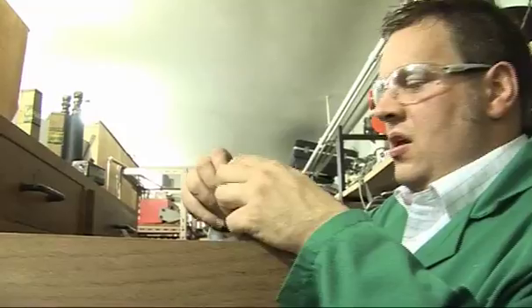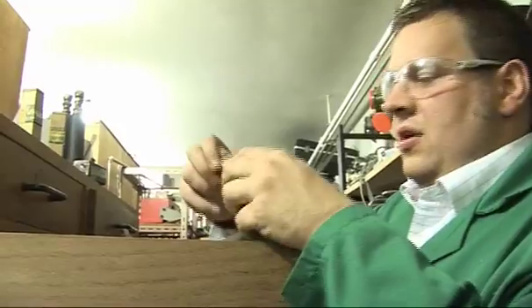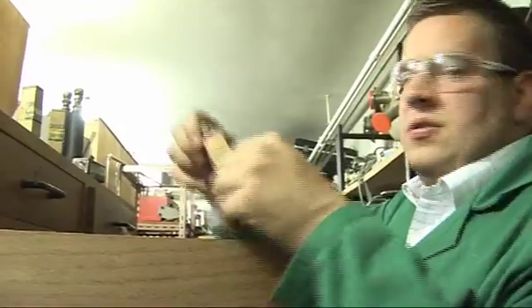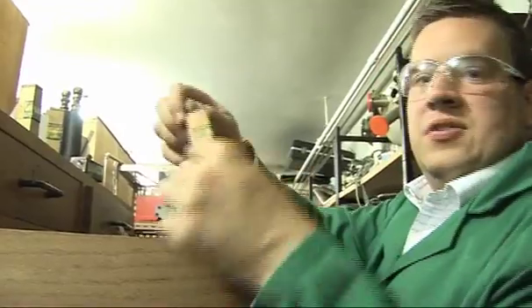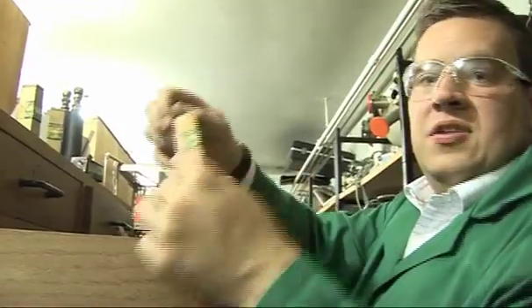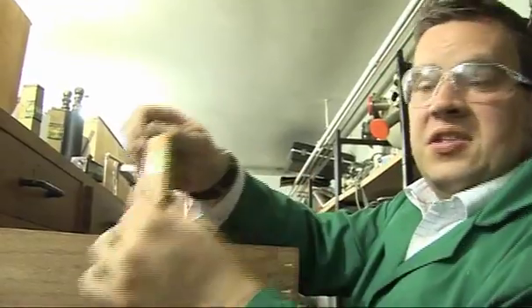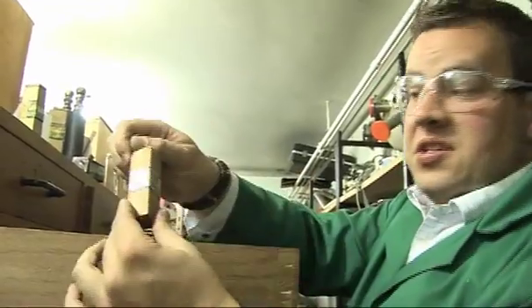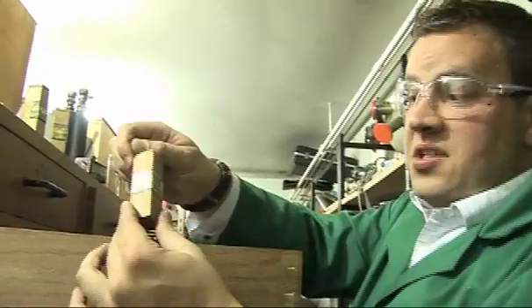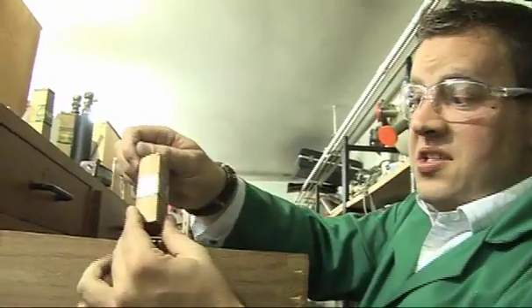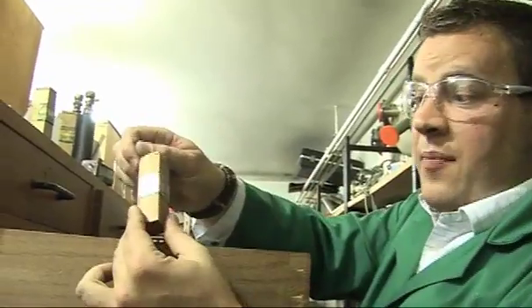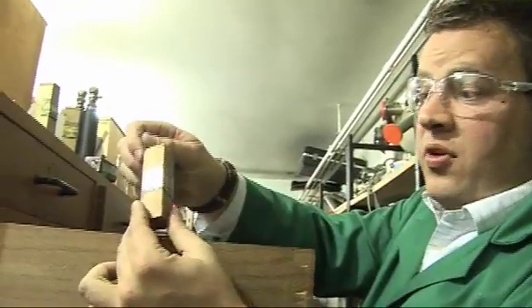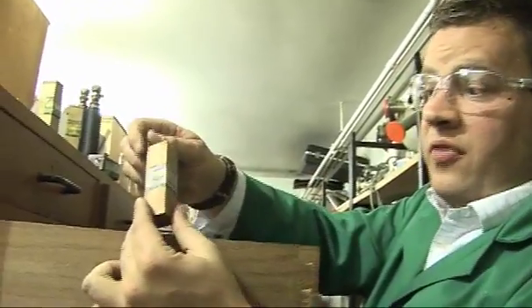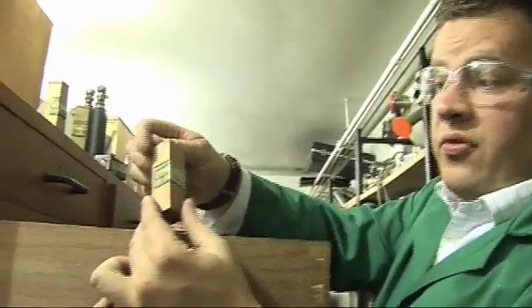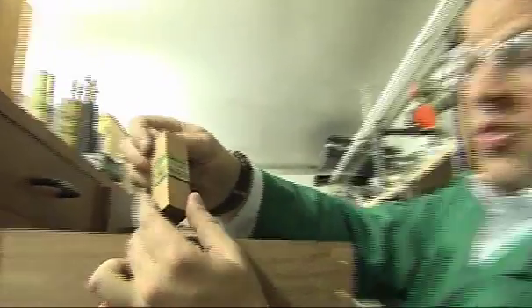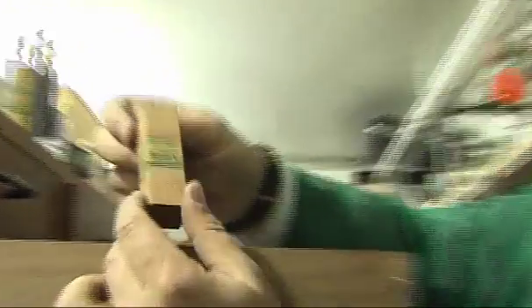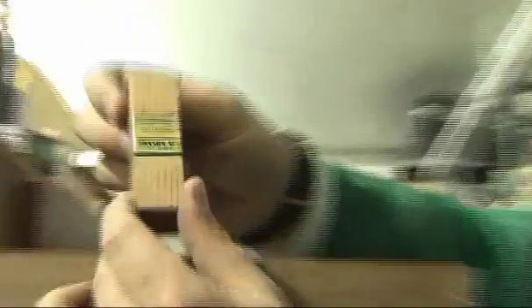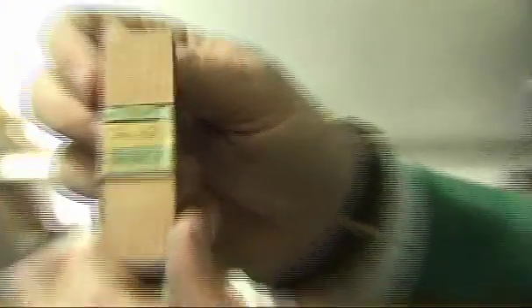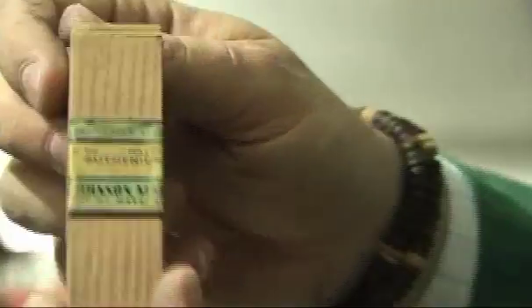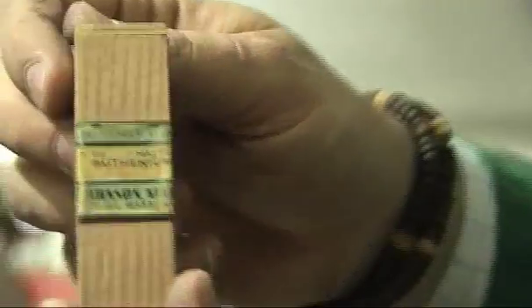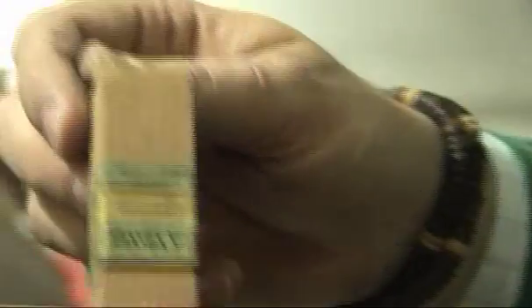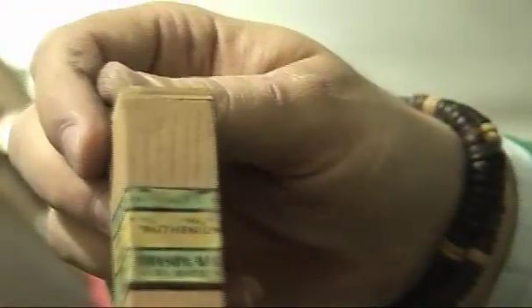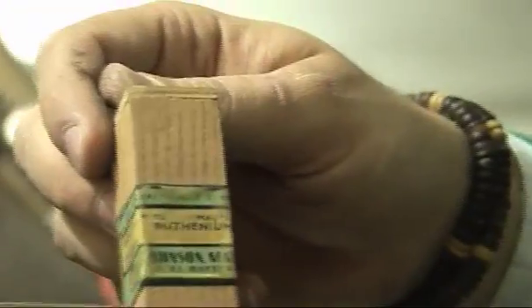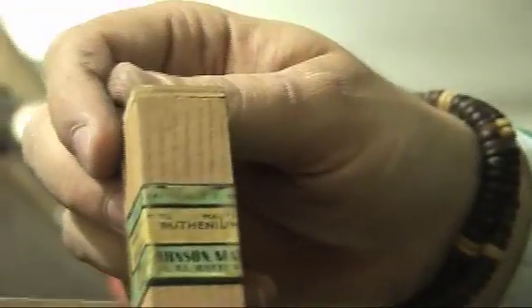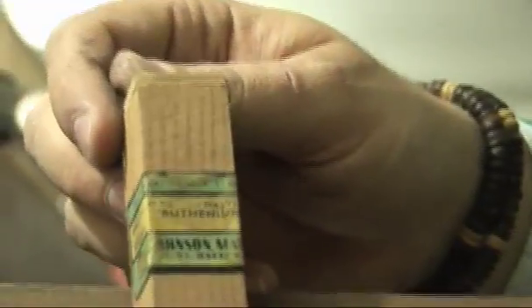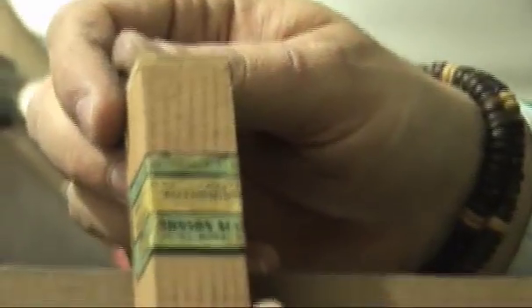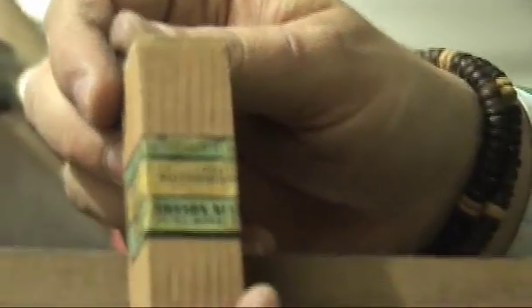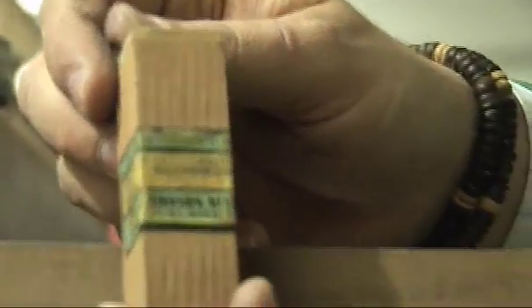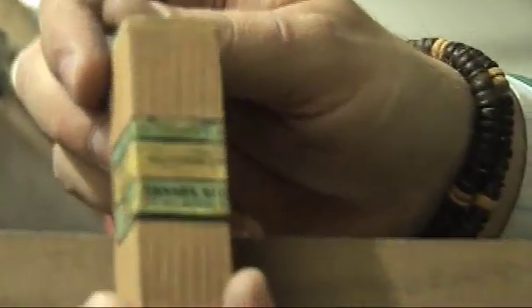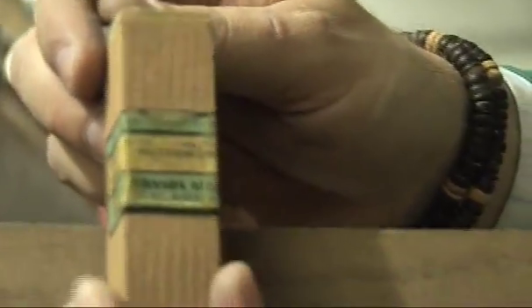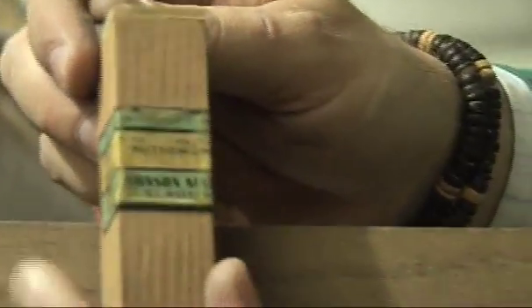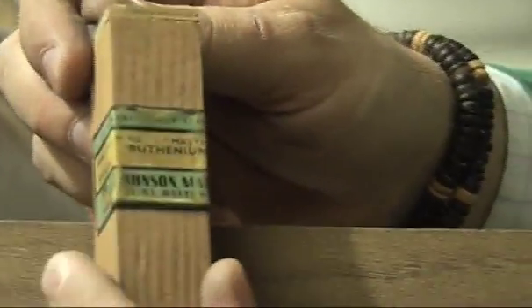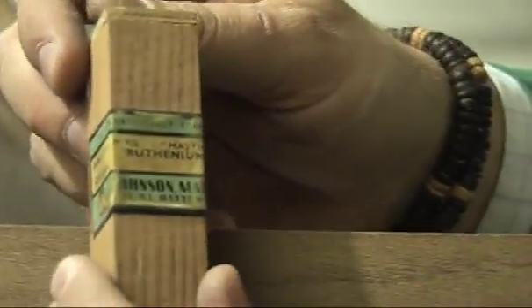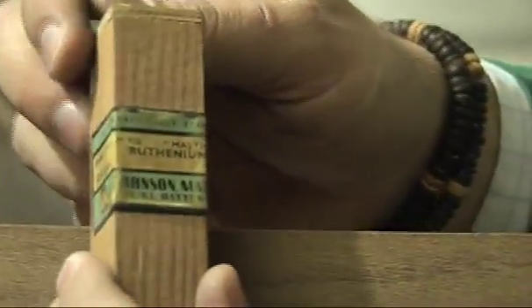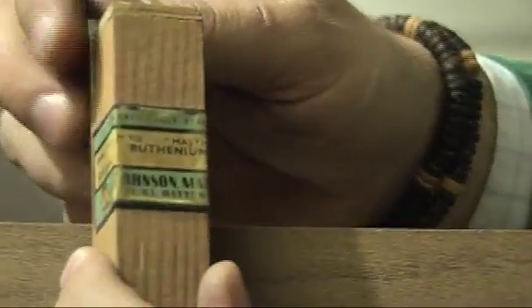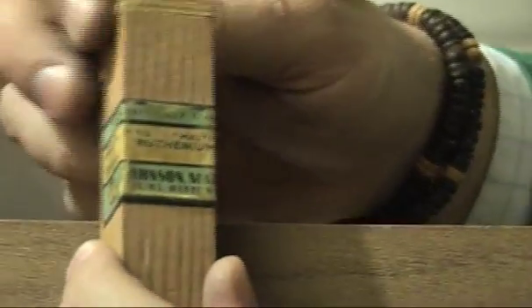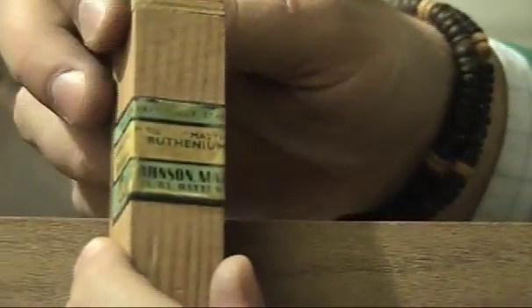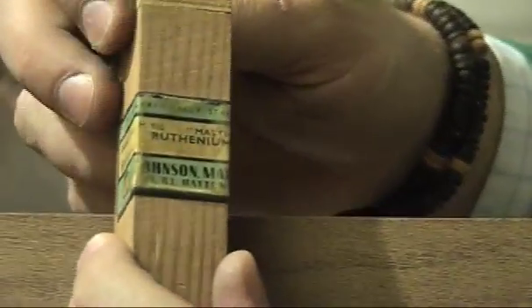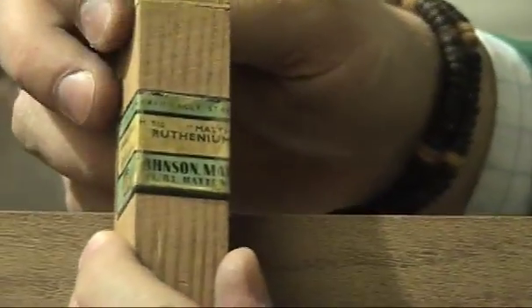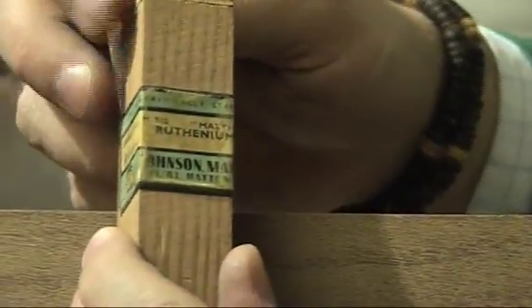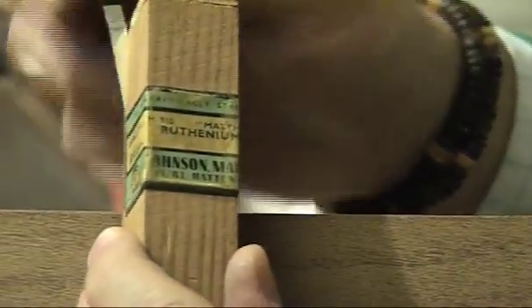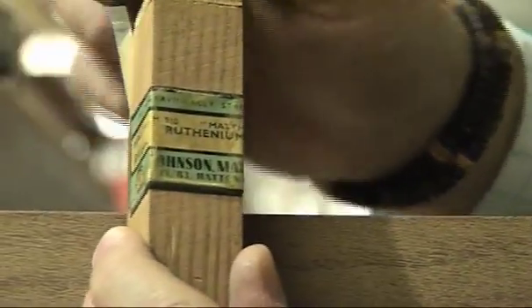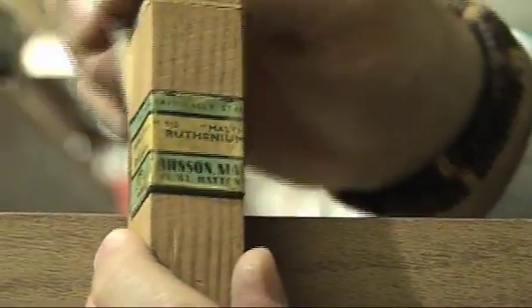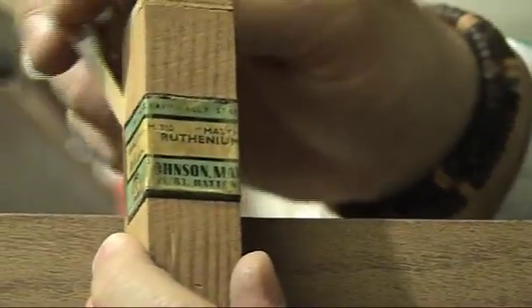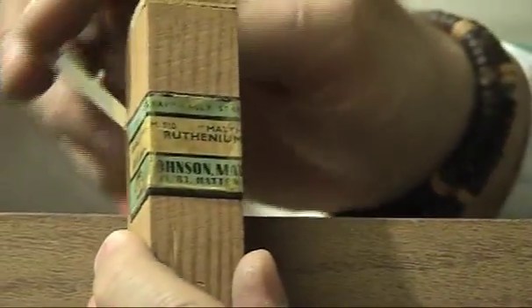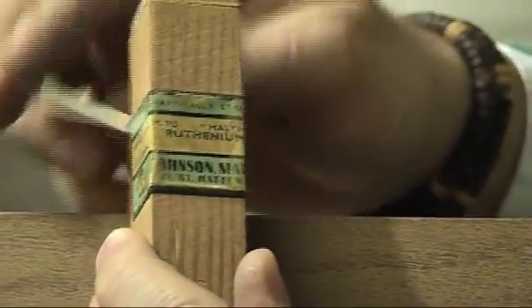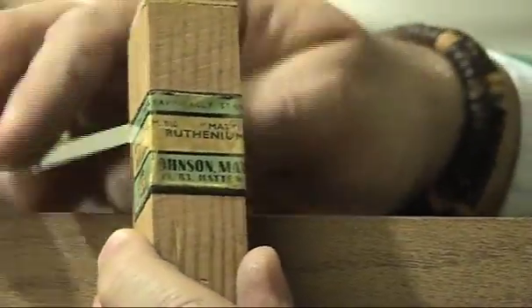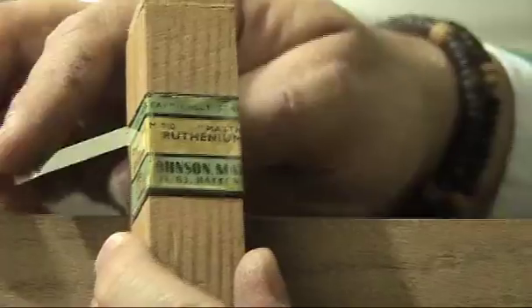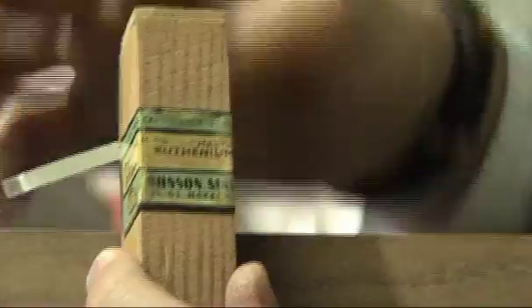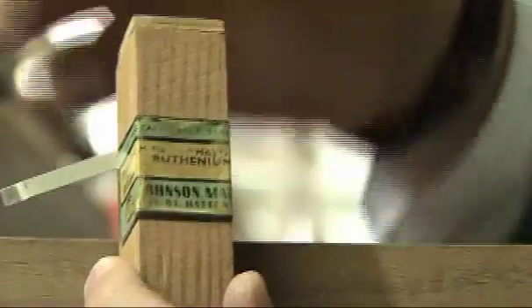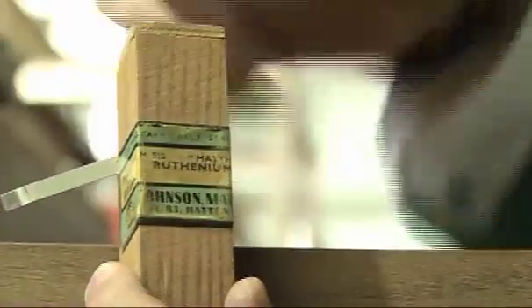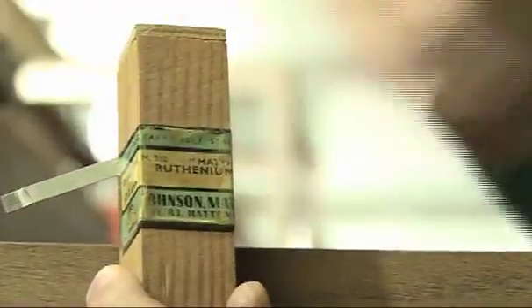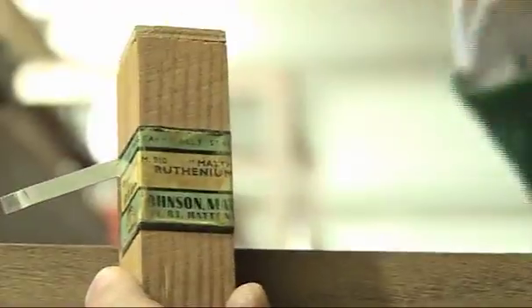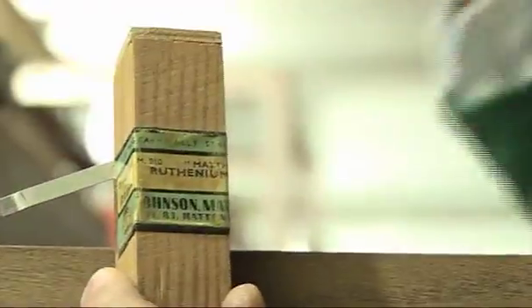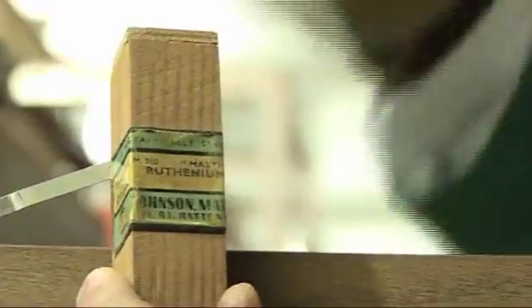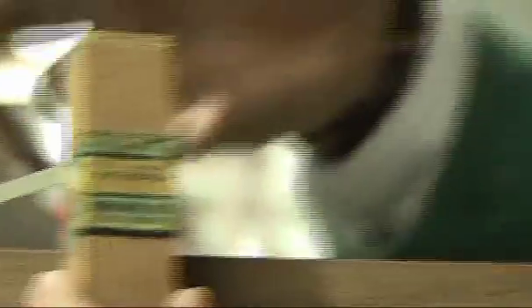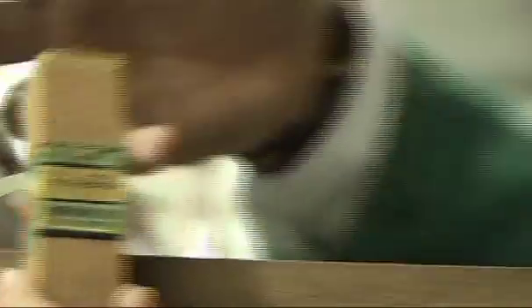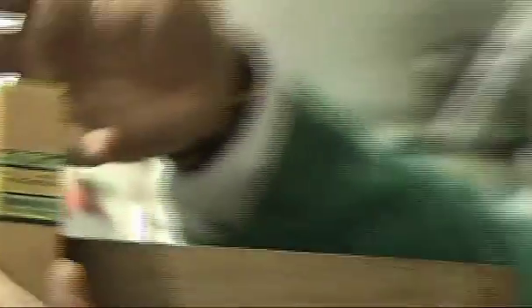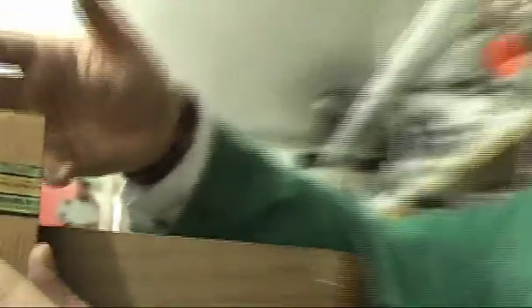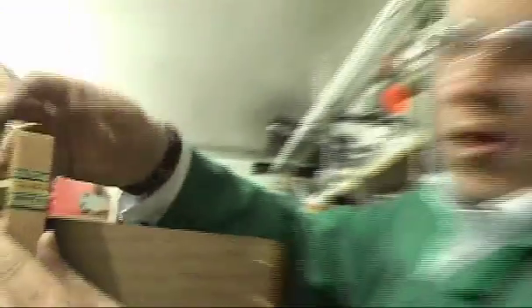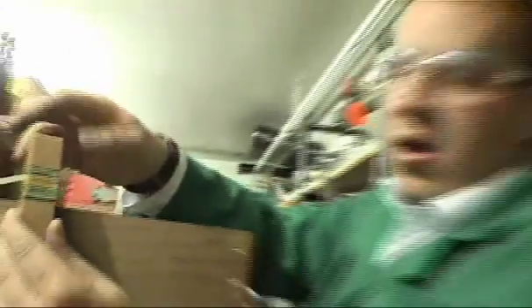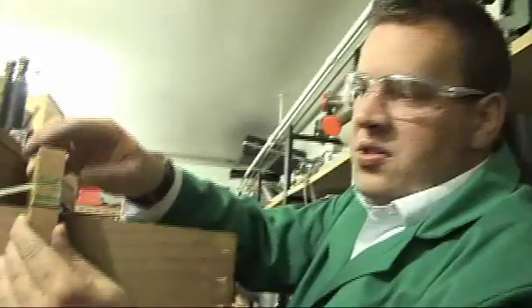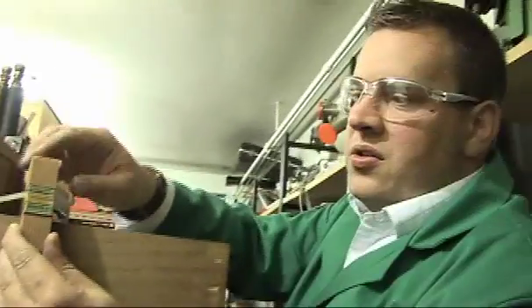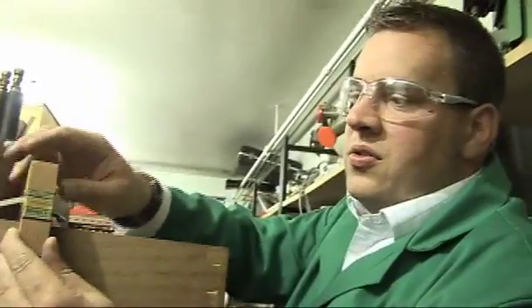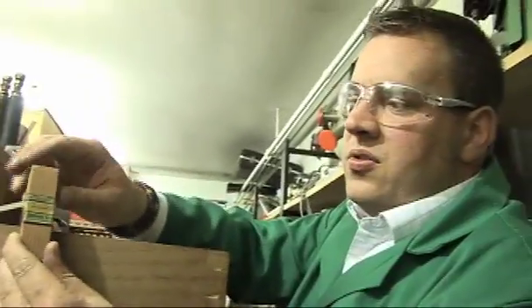This is a sample of ruthenium sponge. The ruthenium metal has been precipitated to form very fine particles.